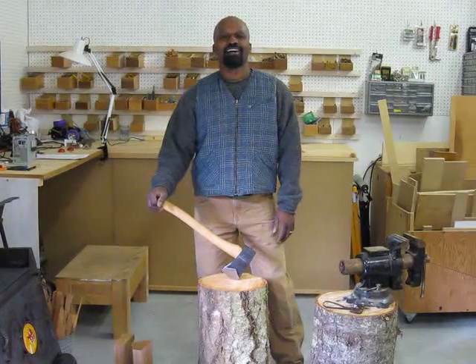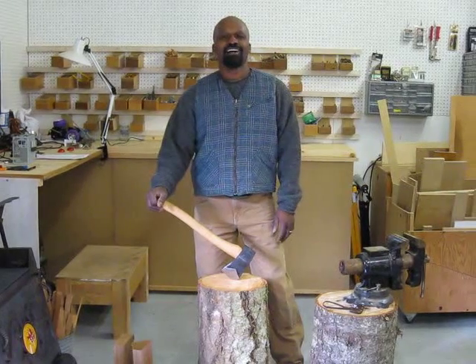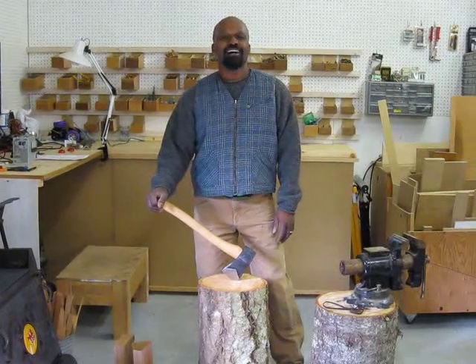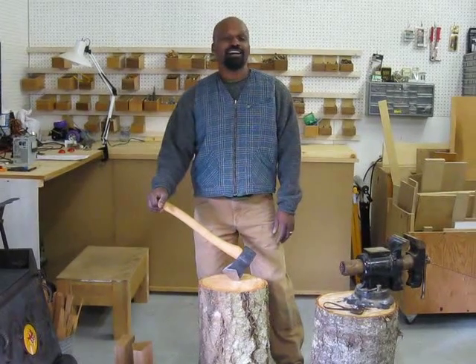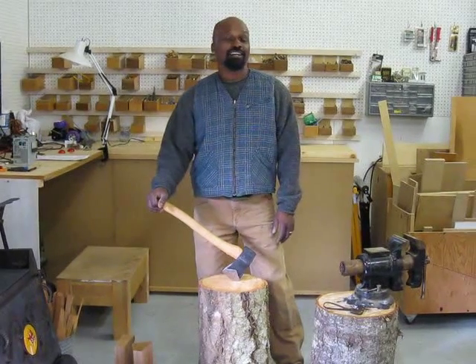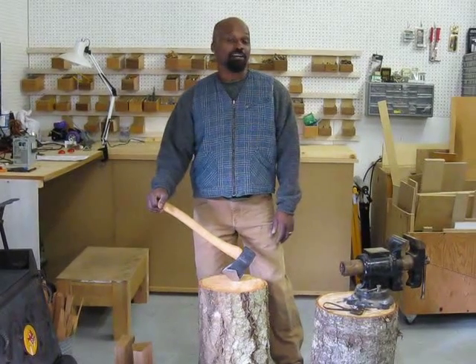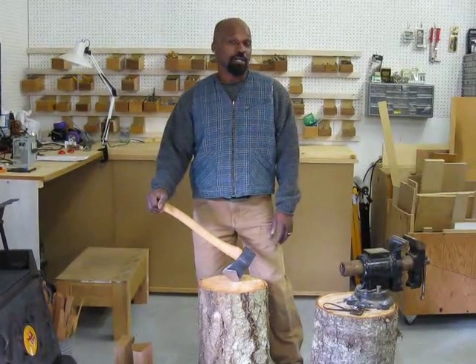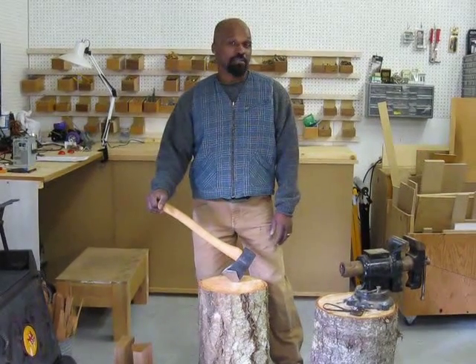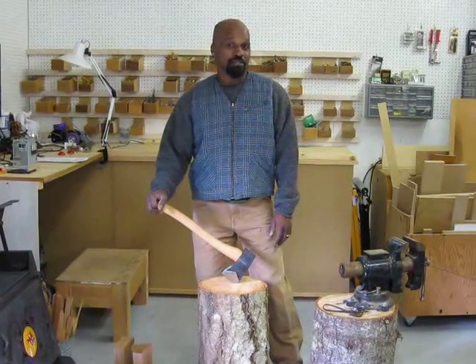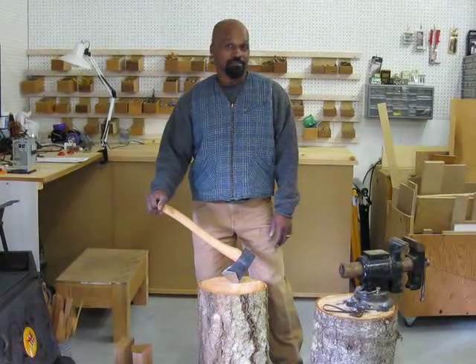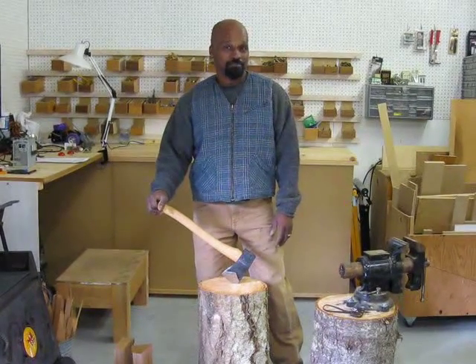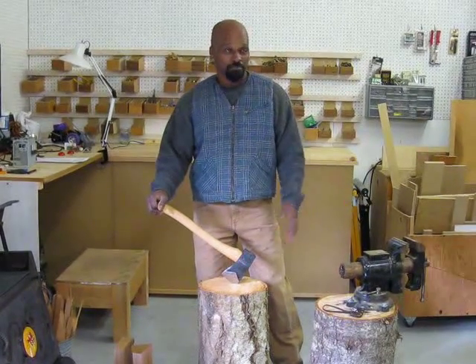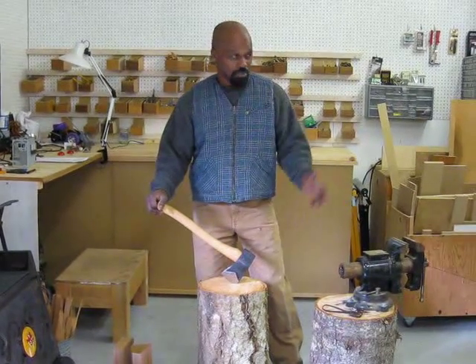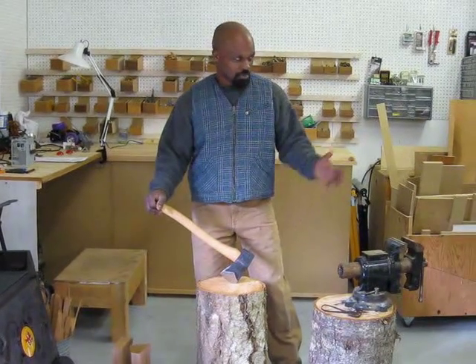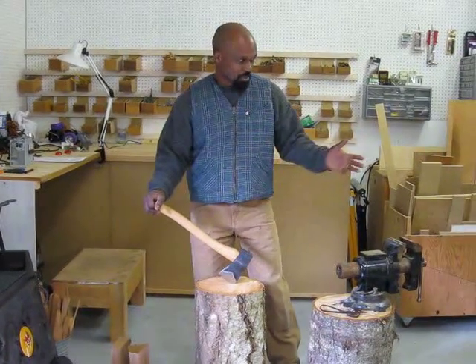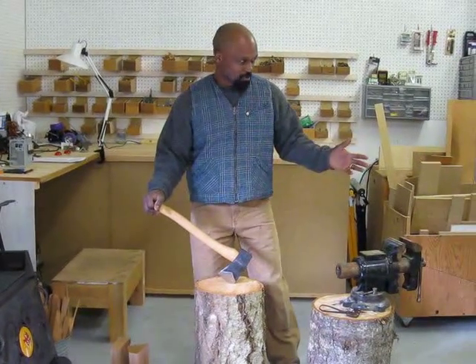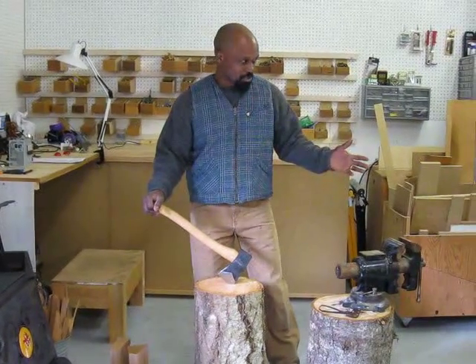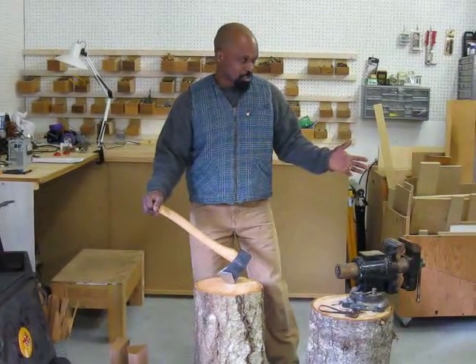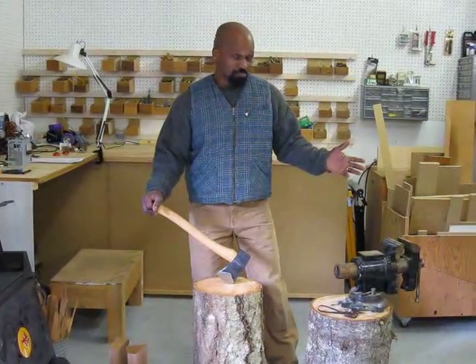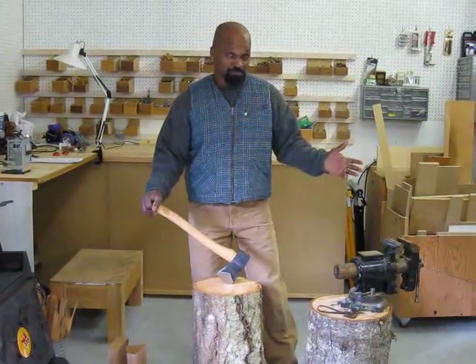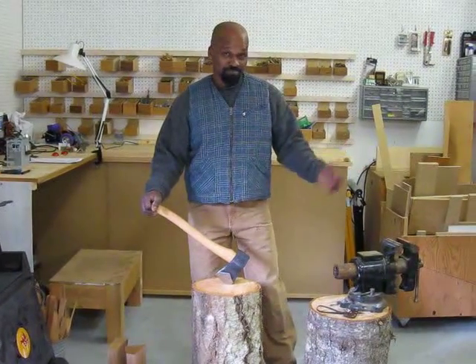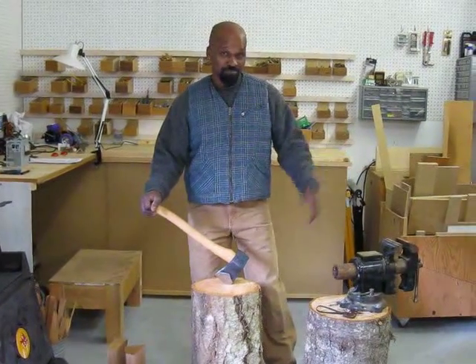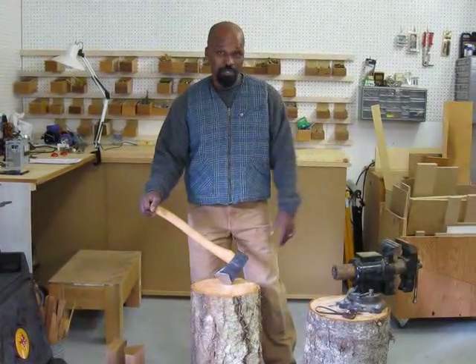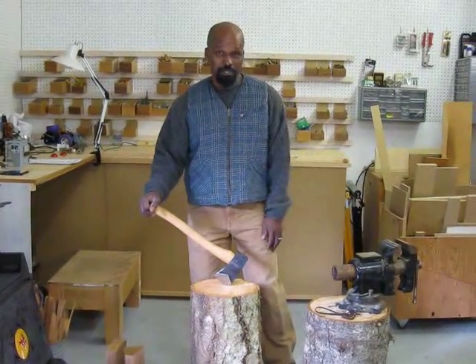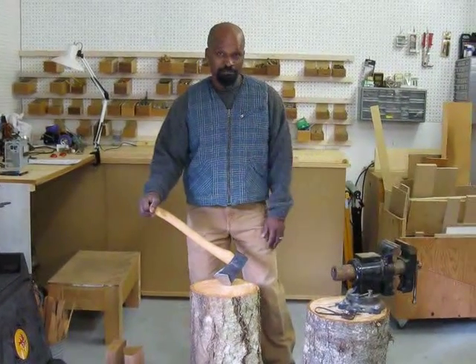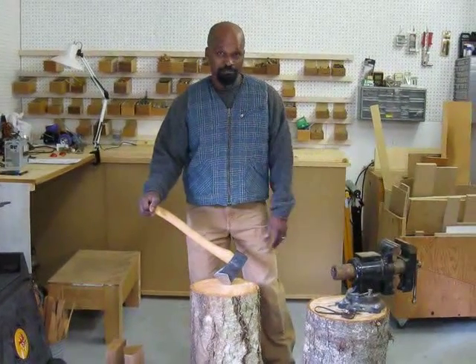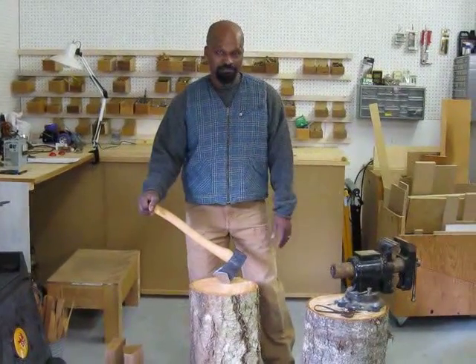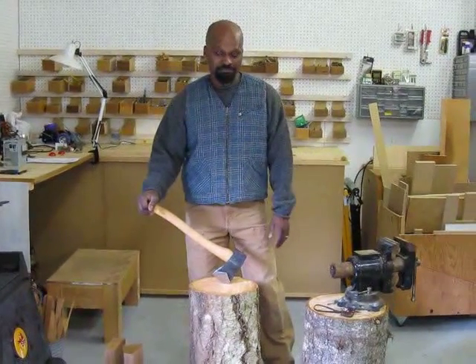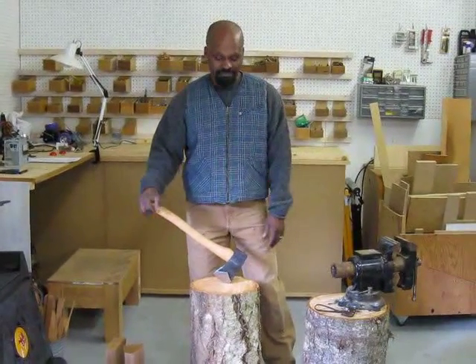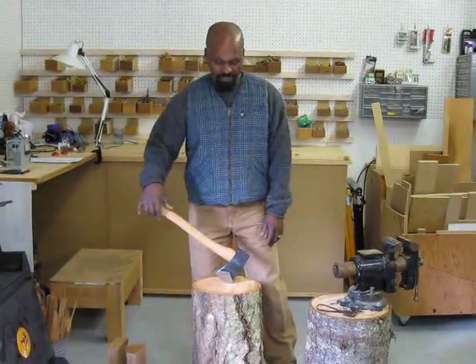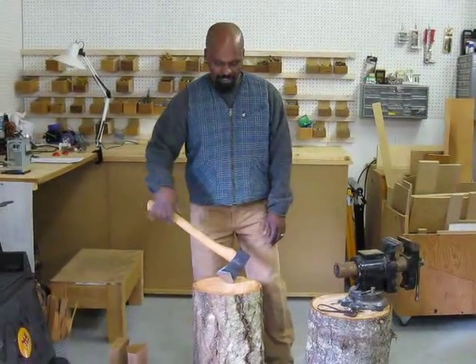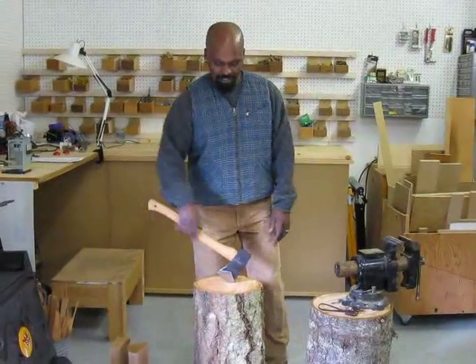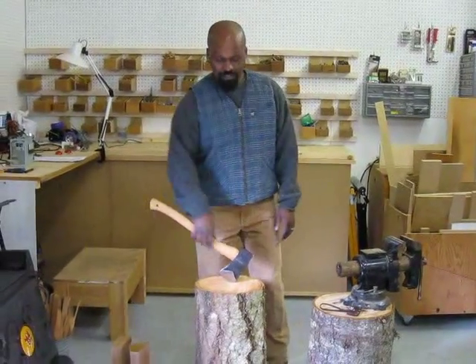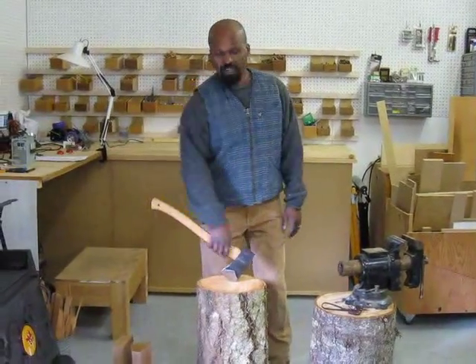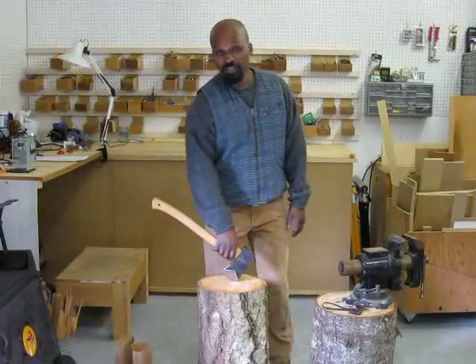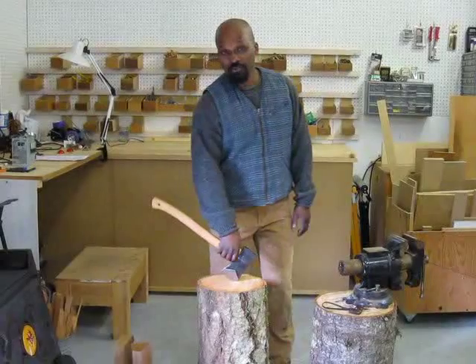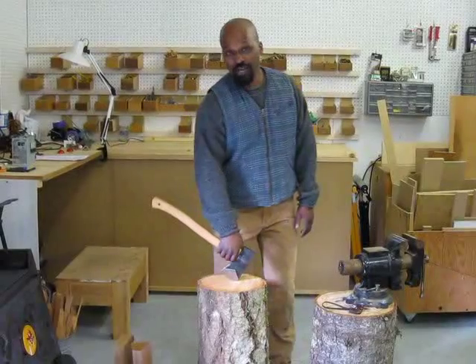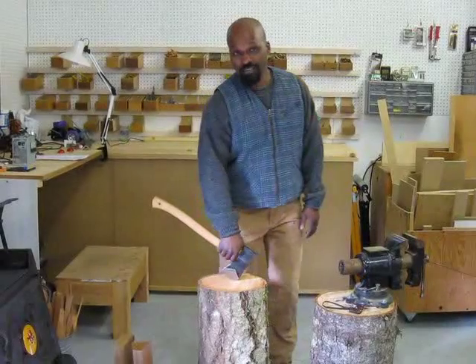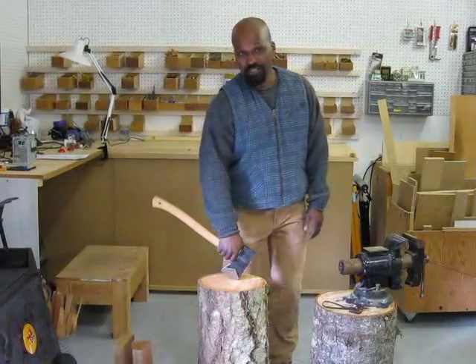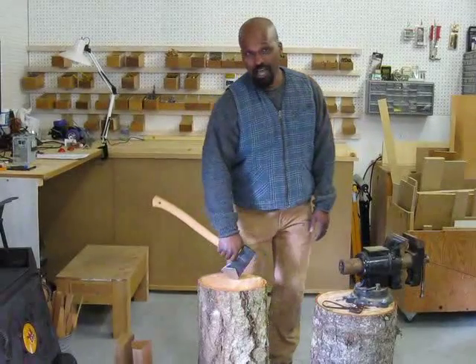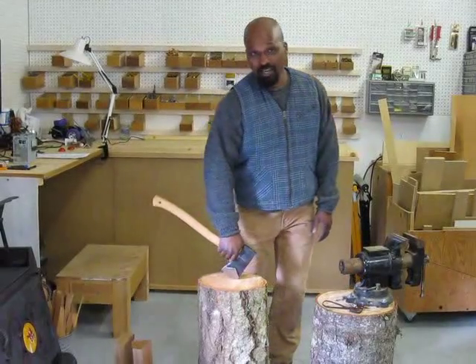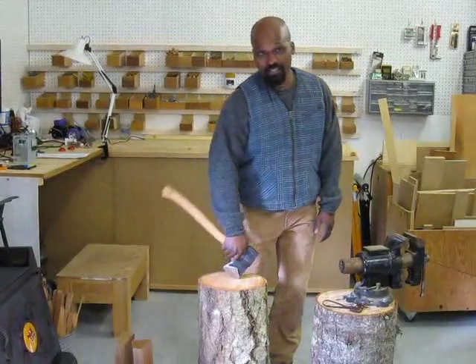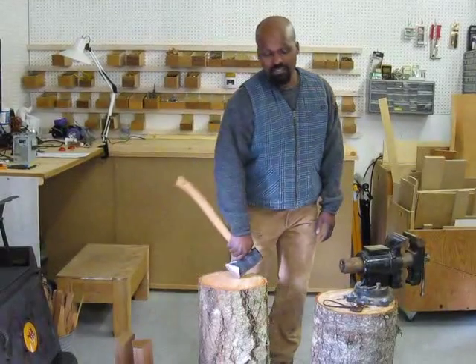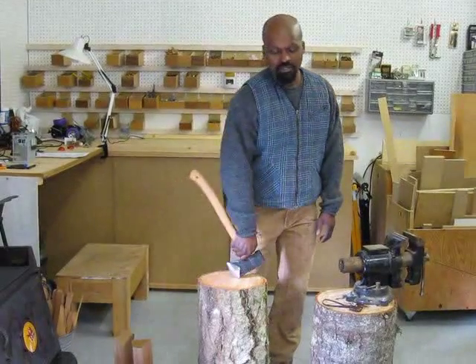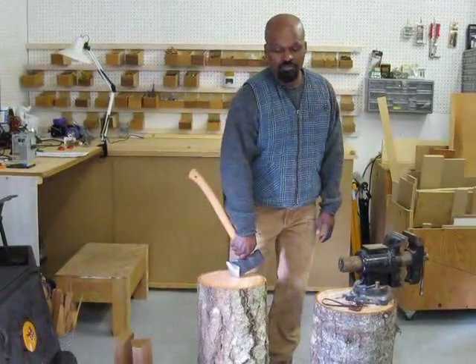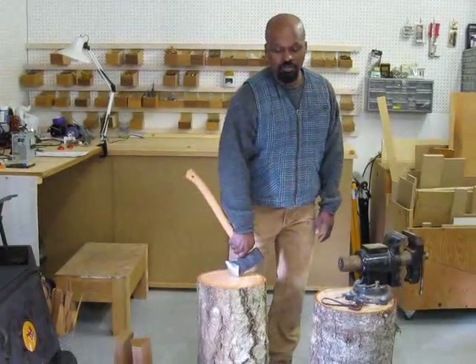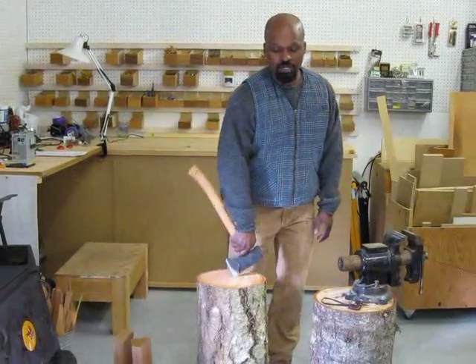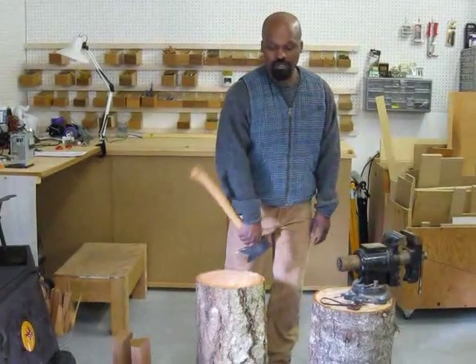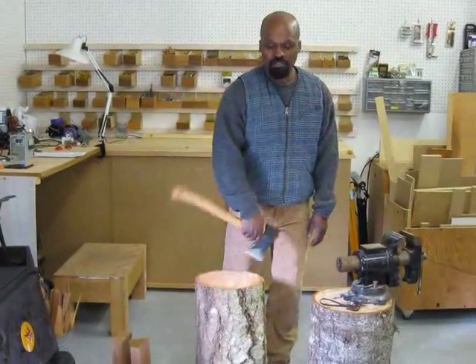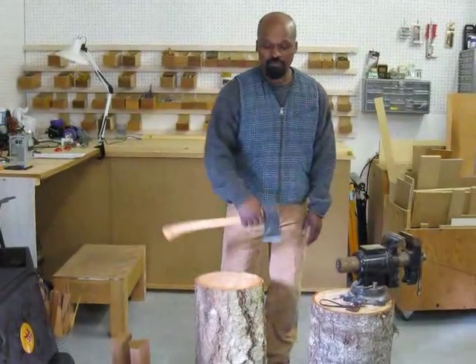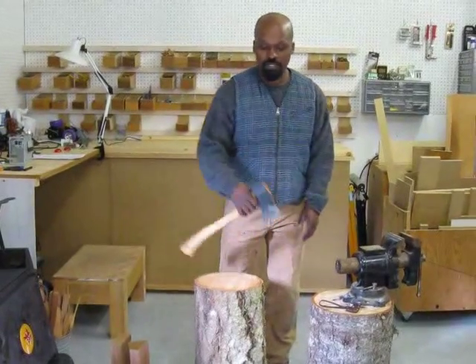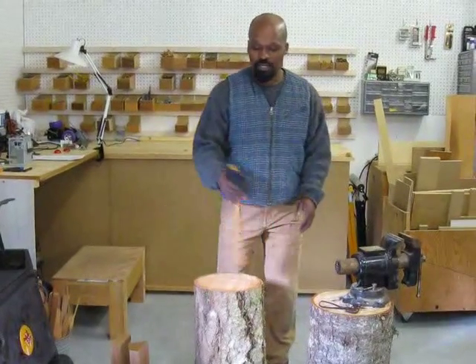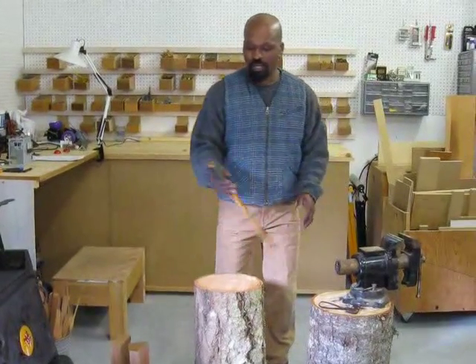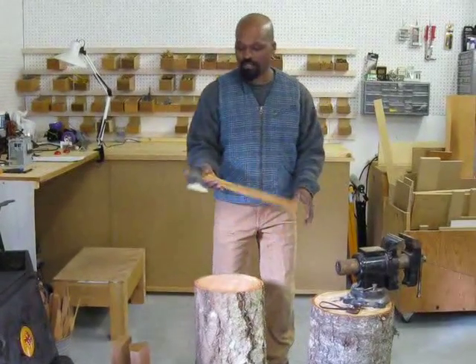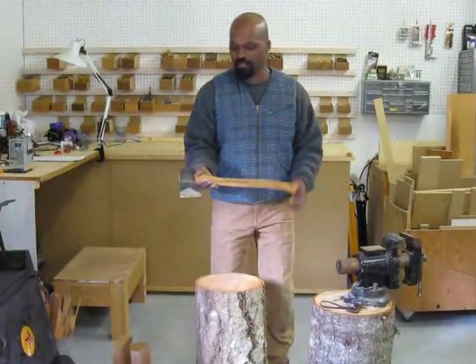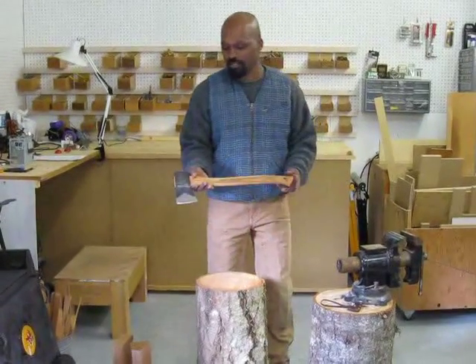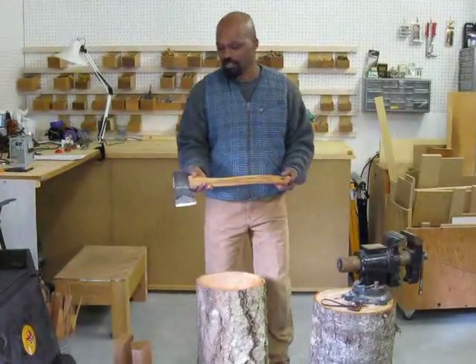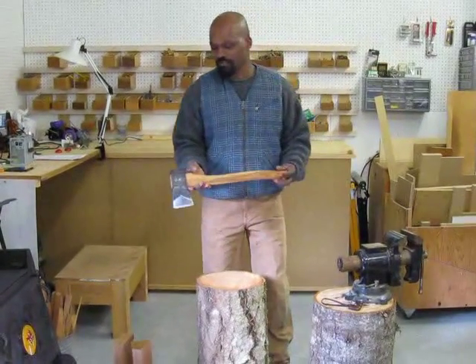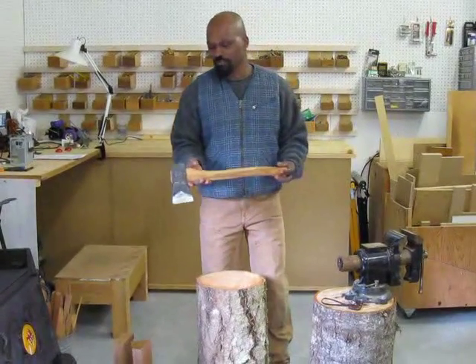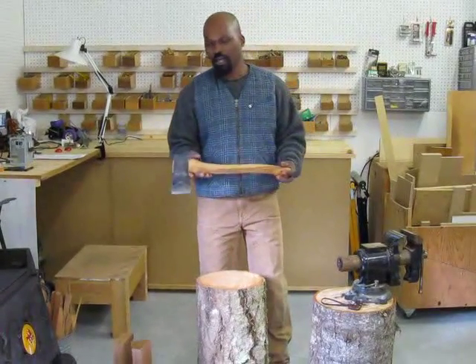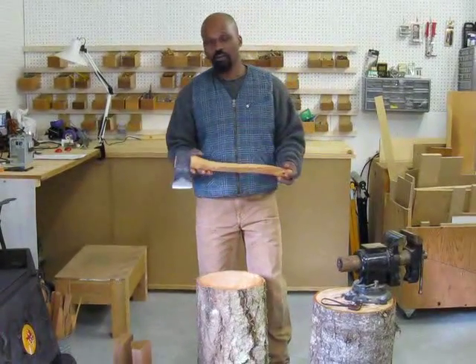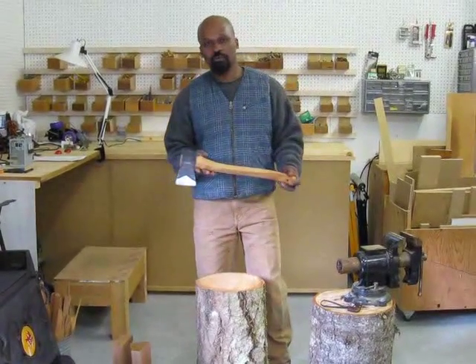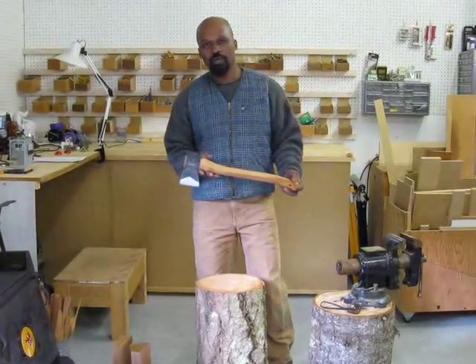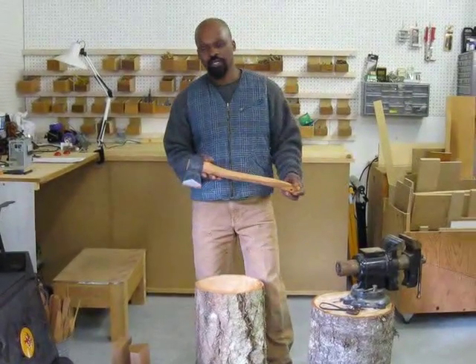Hi, I'm Anthony. This is my workshop. Welcome. I'd like to talk to you about this axe, a small splitting axe from Garrett Wade.